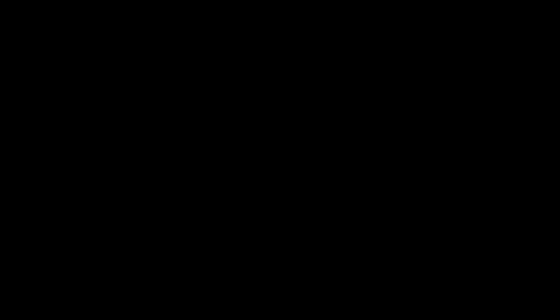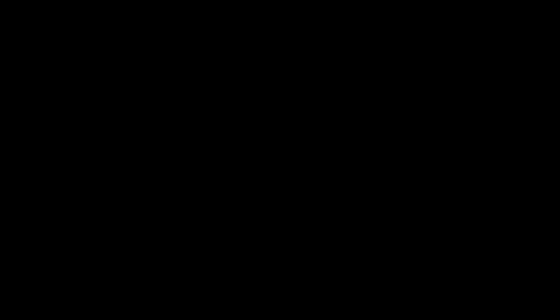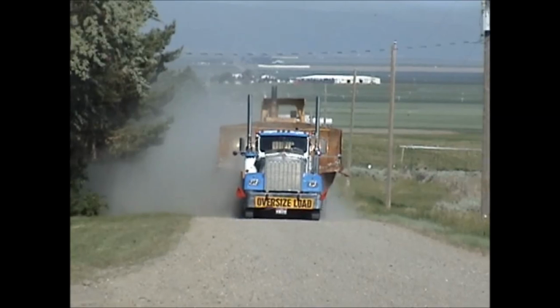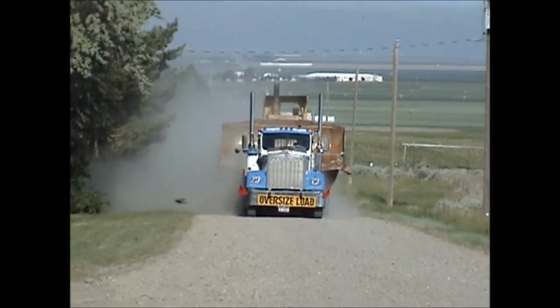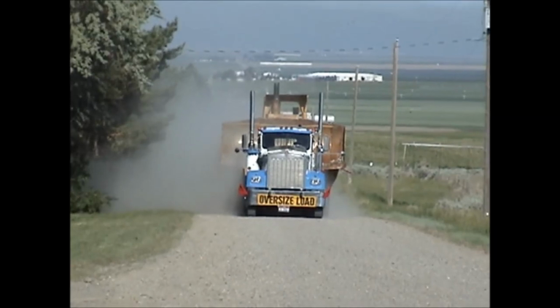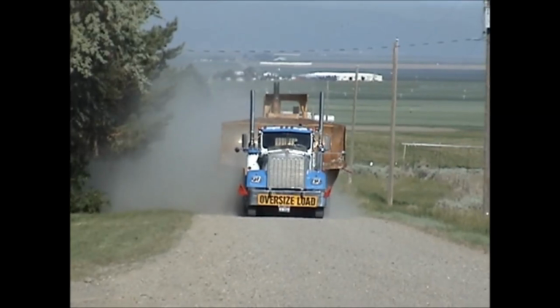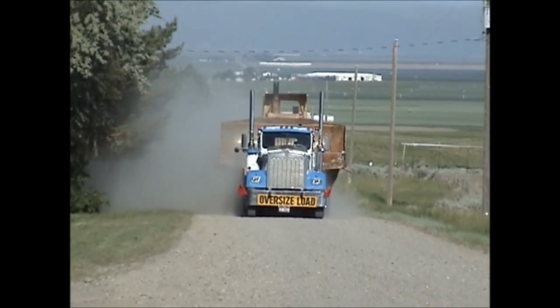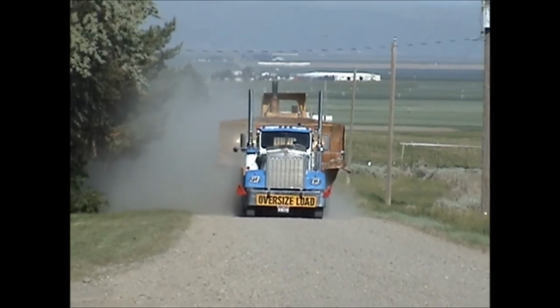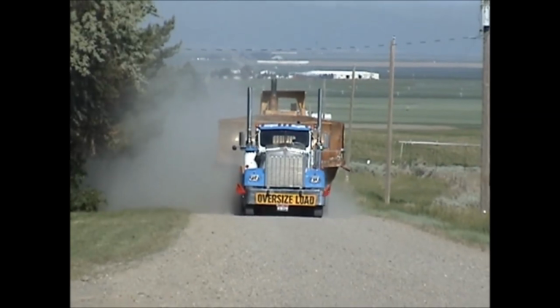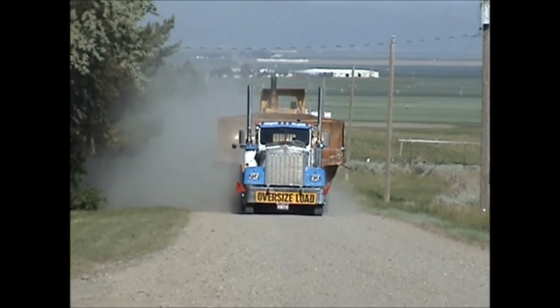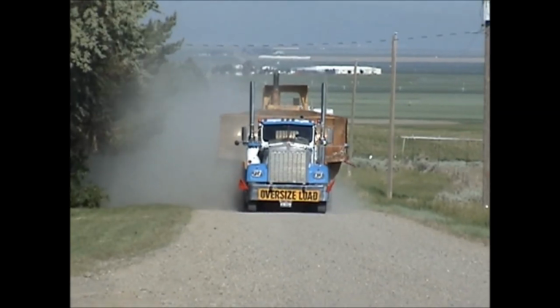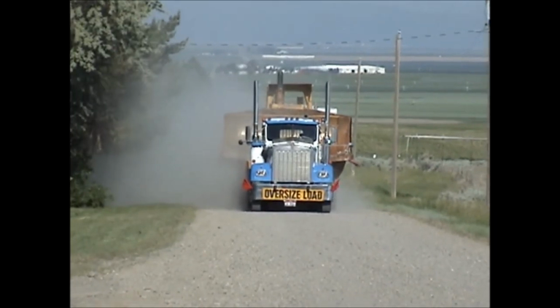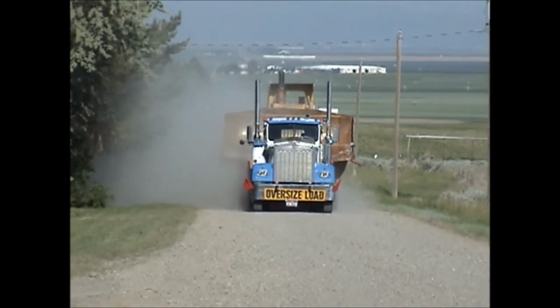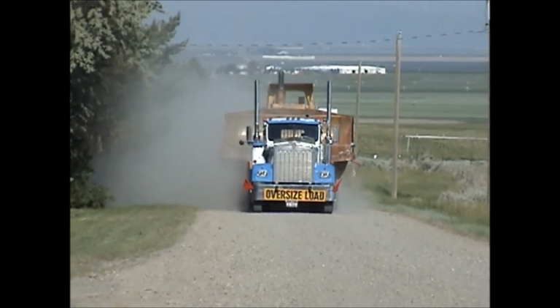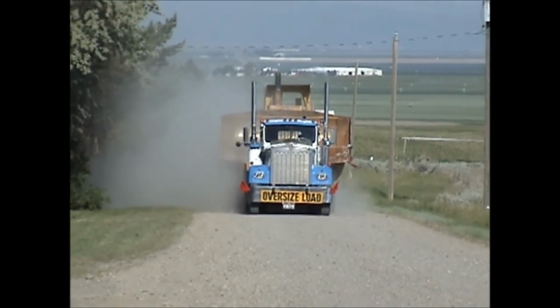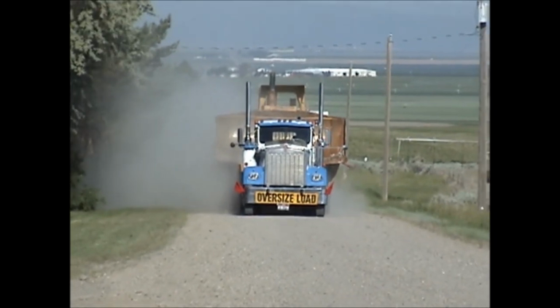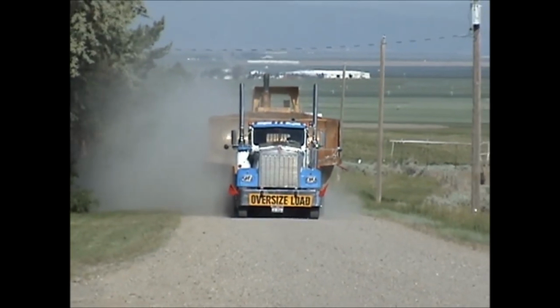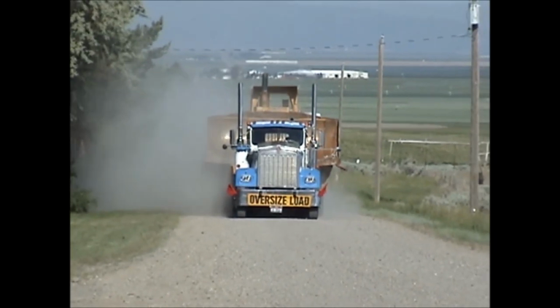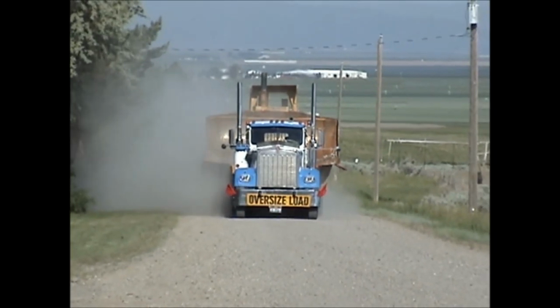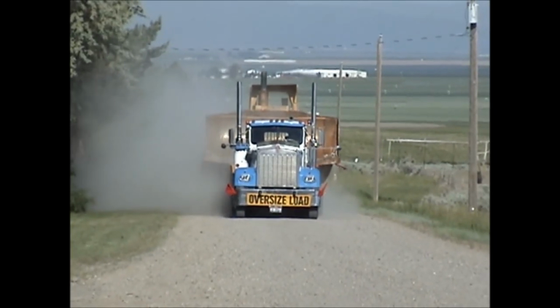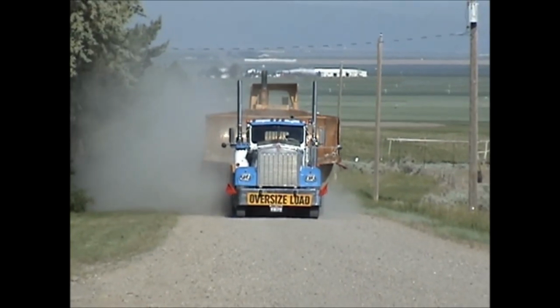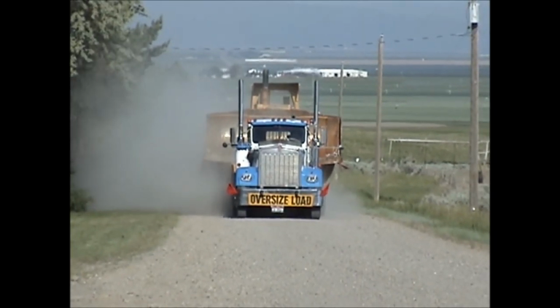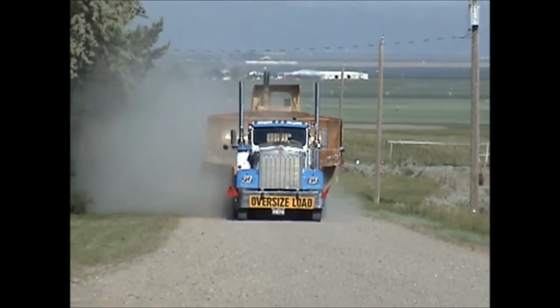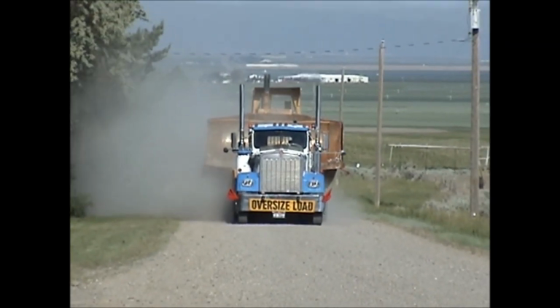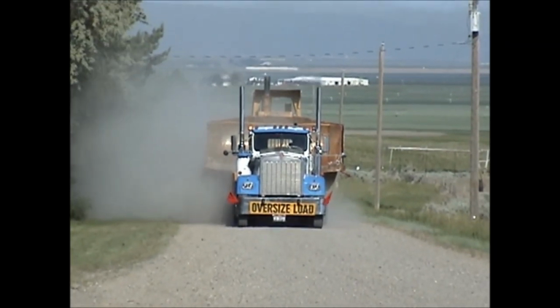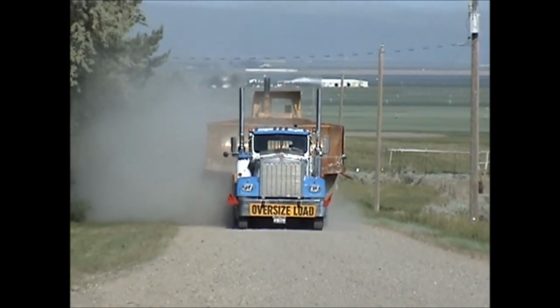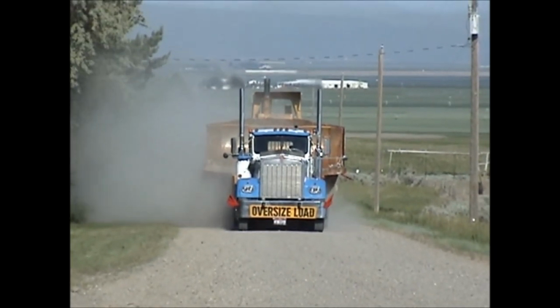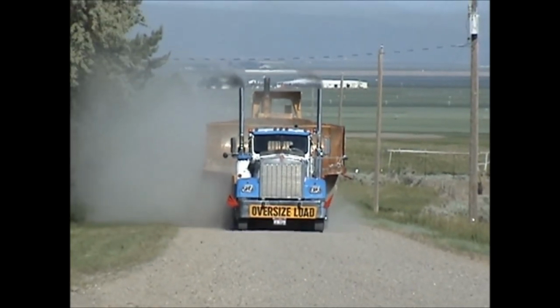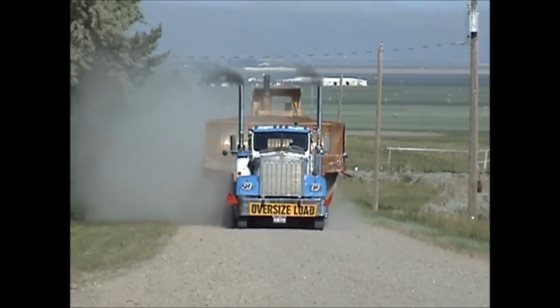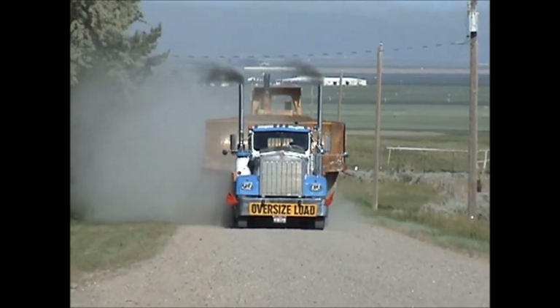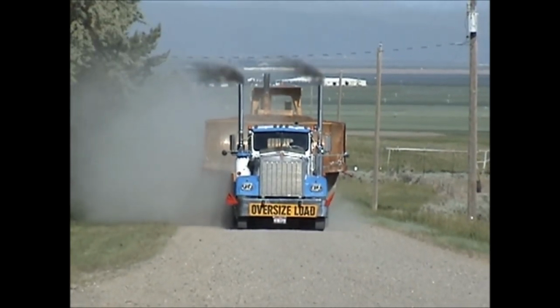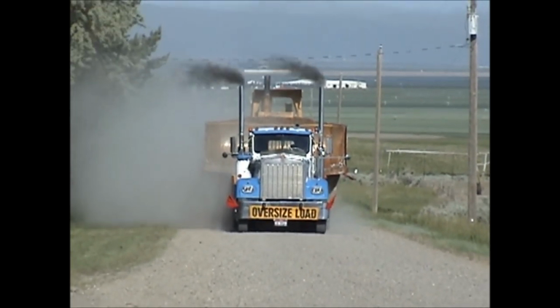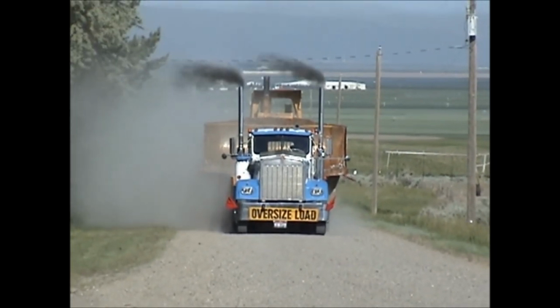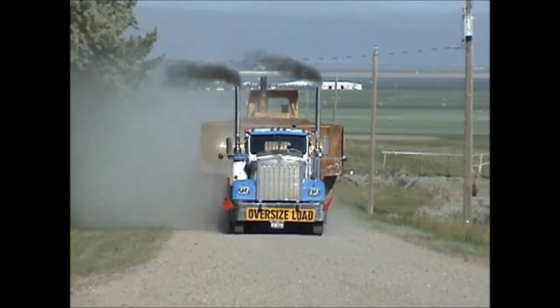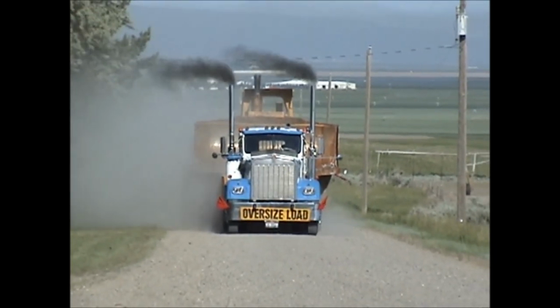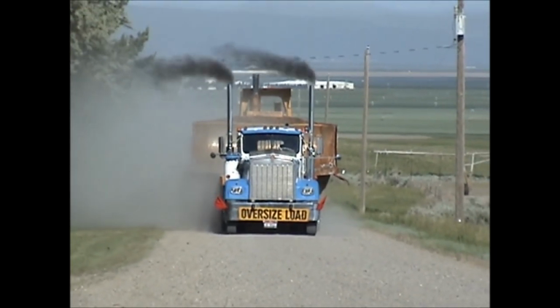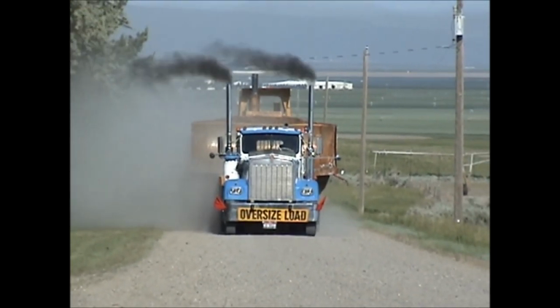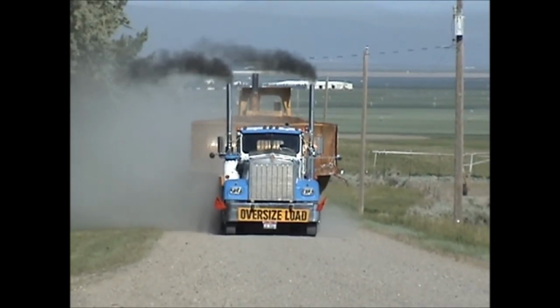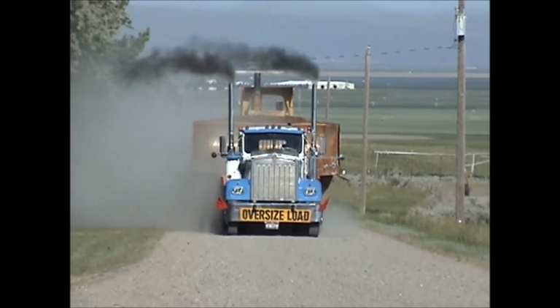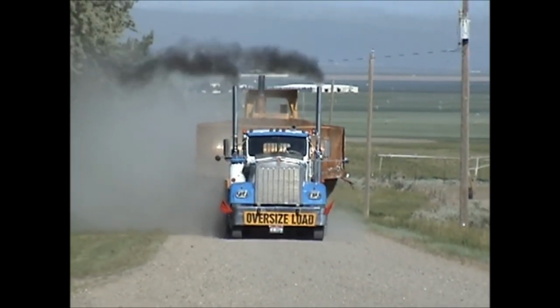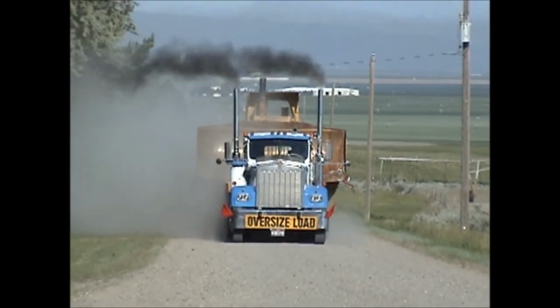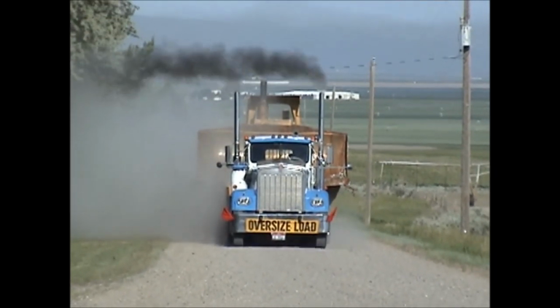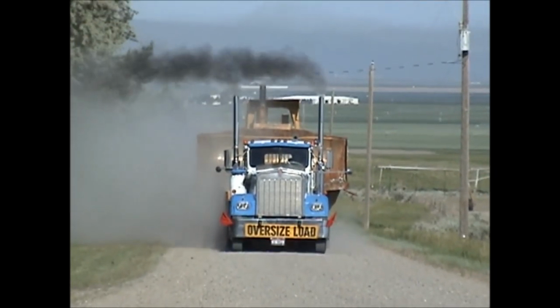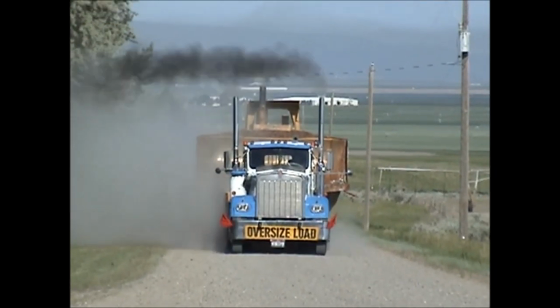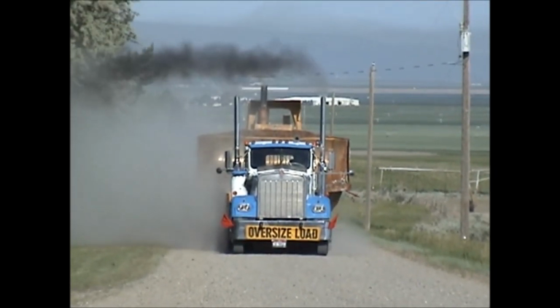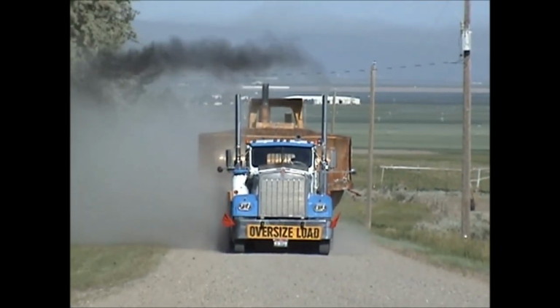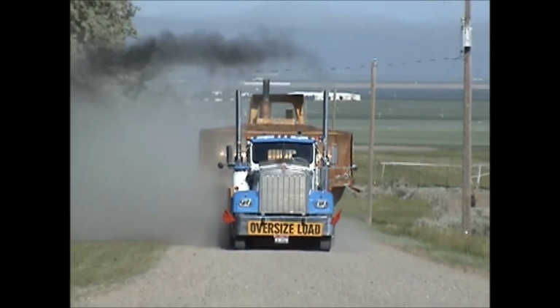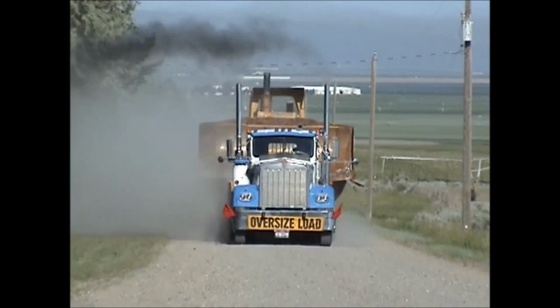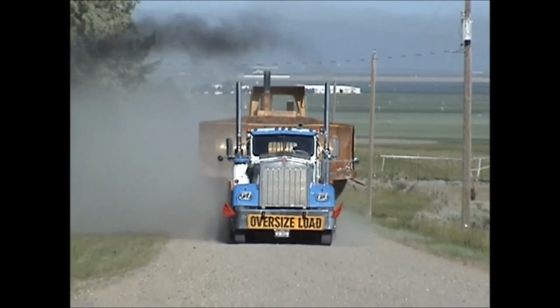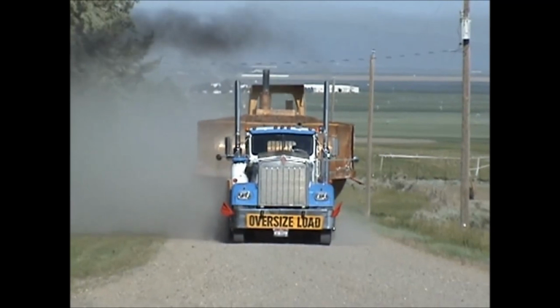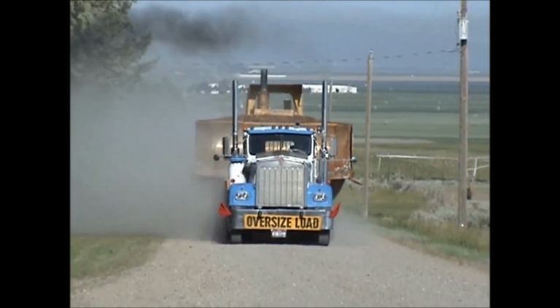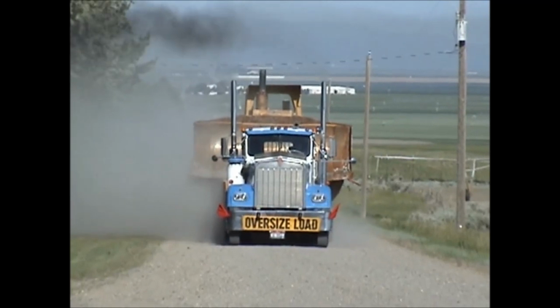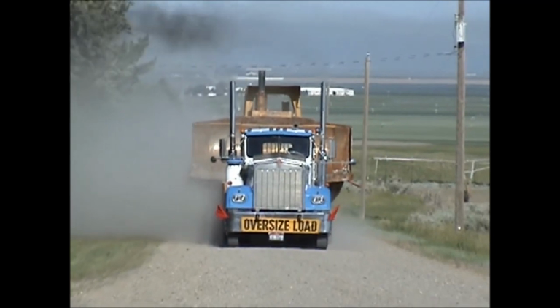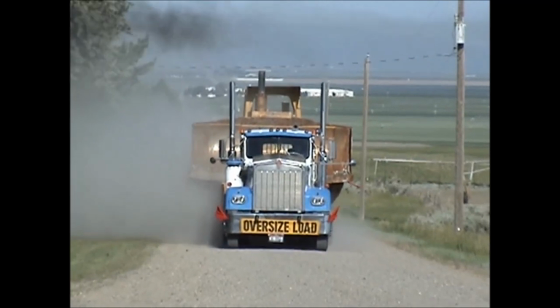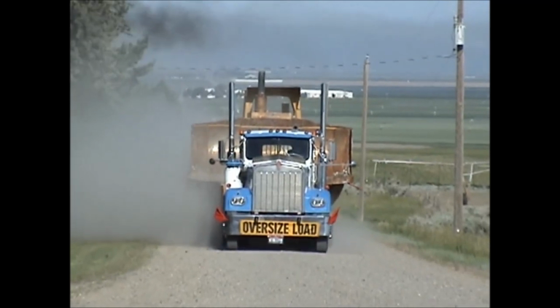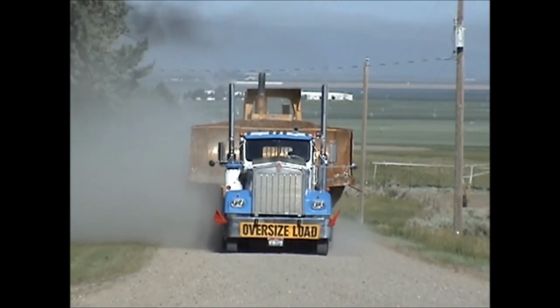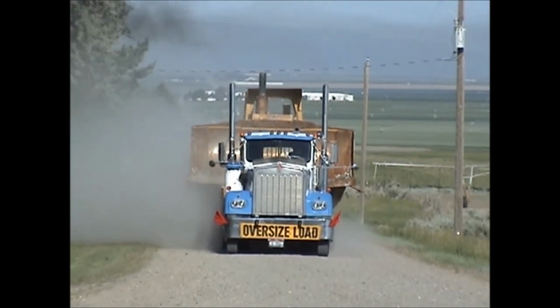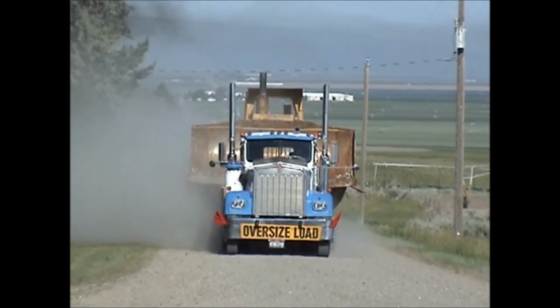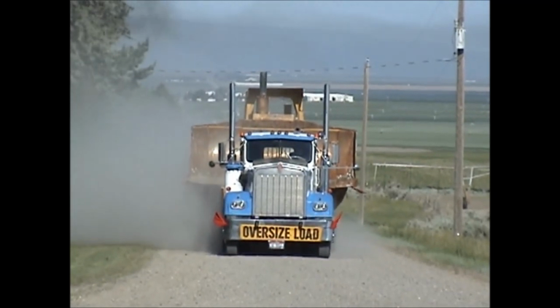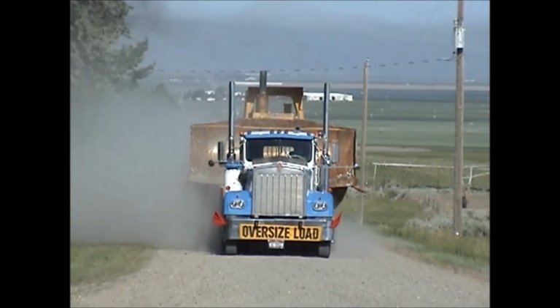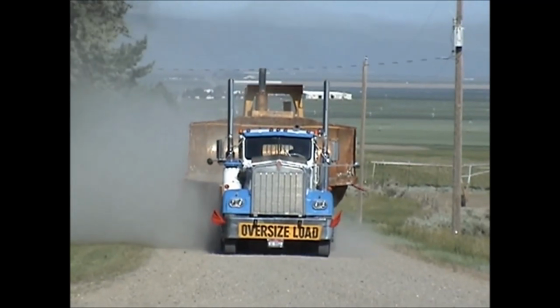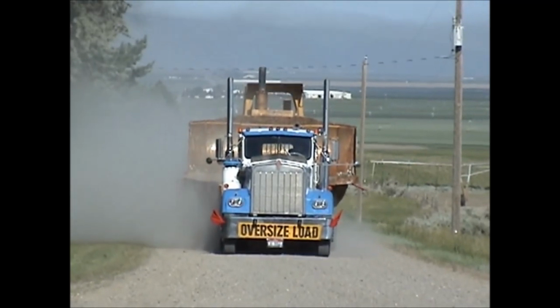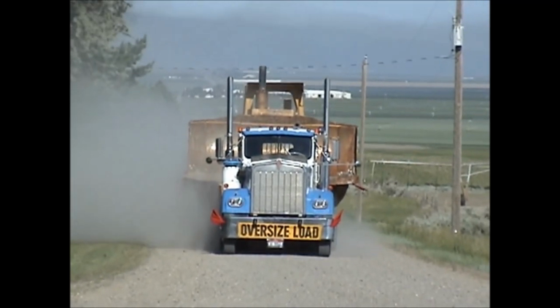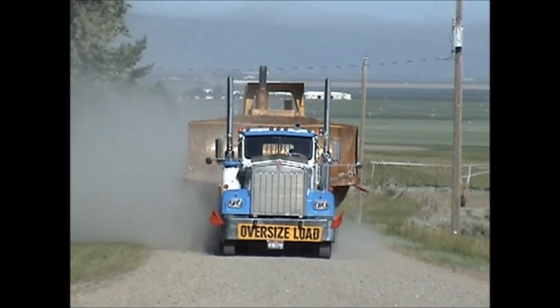It takes a special breed to be a truck driving man and a steady hand to pull that load behind.